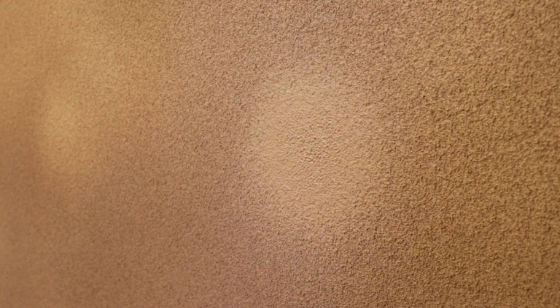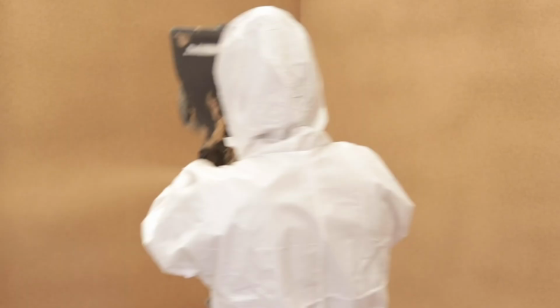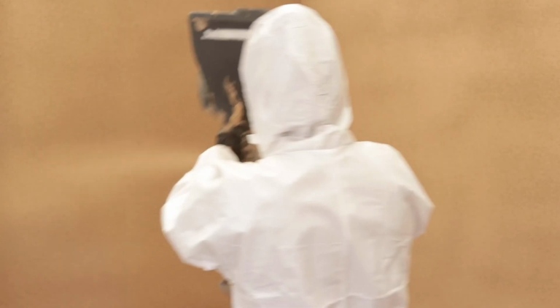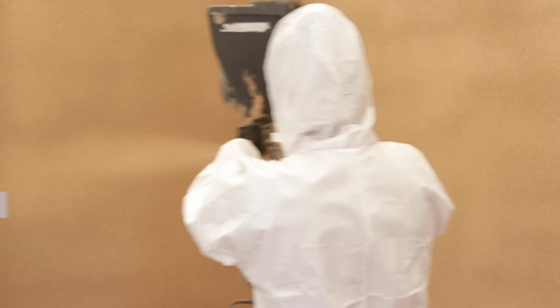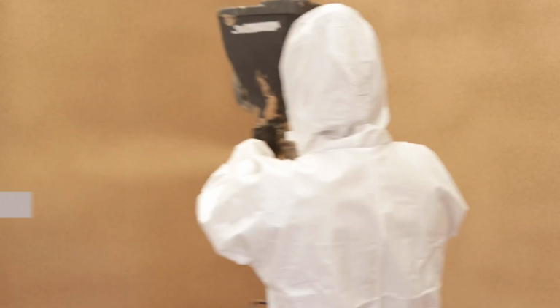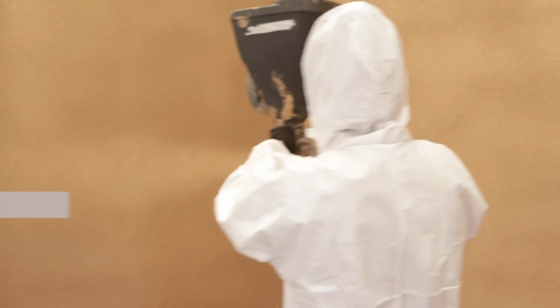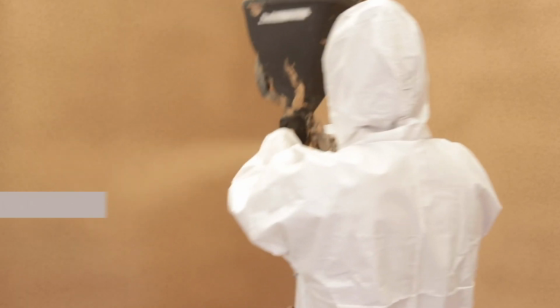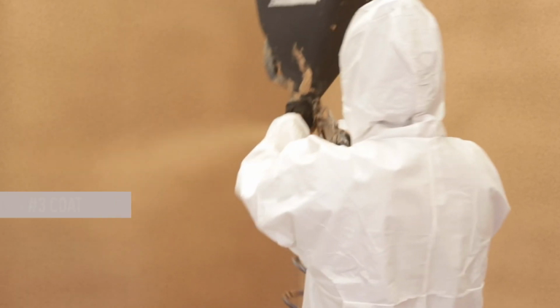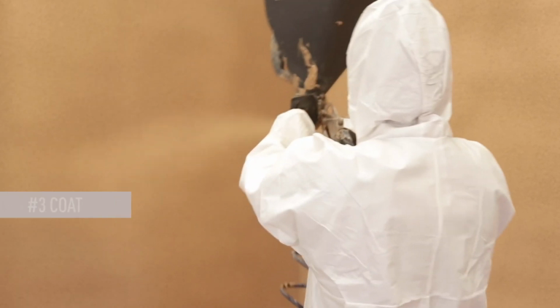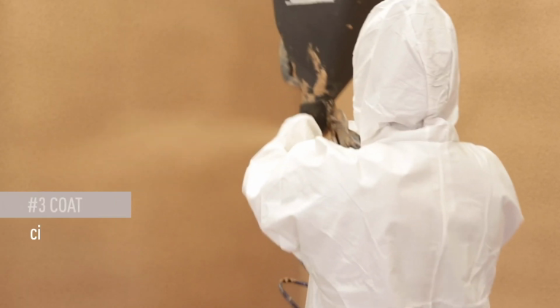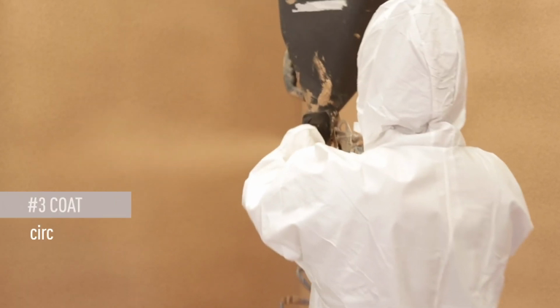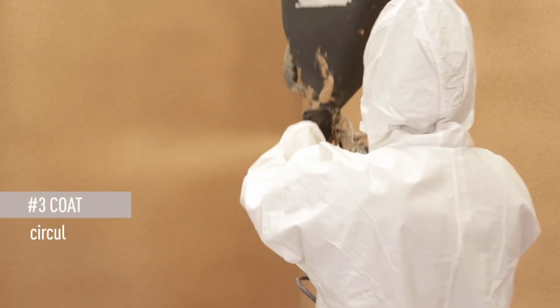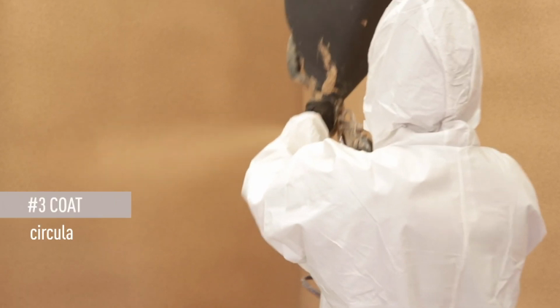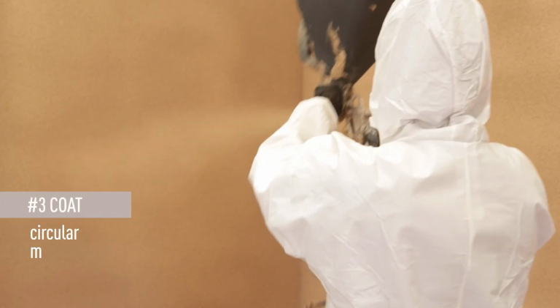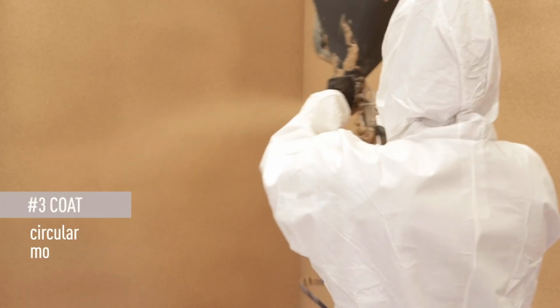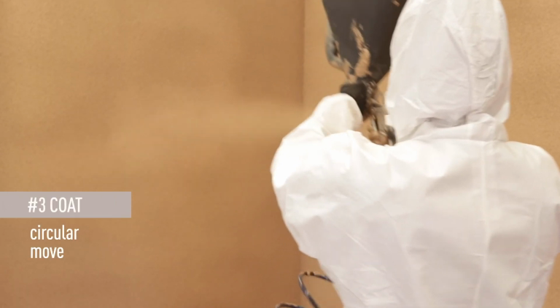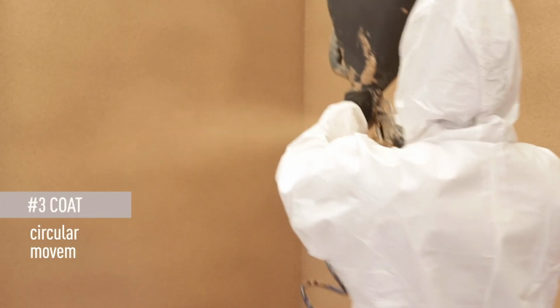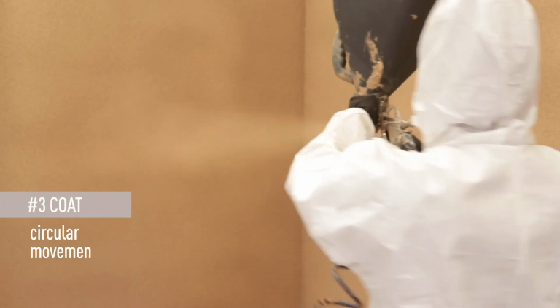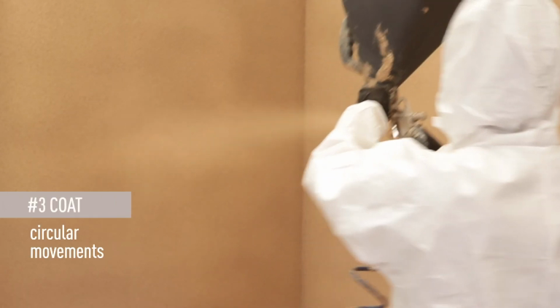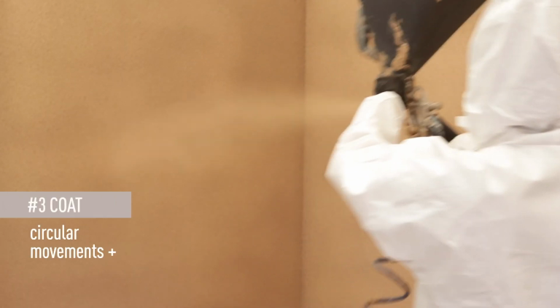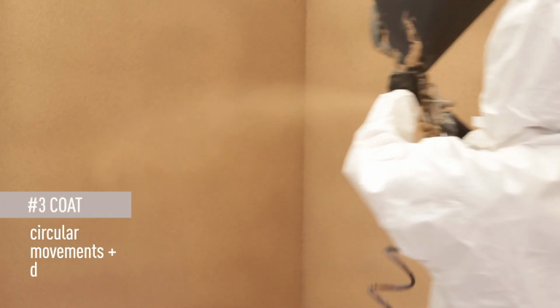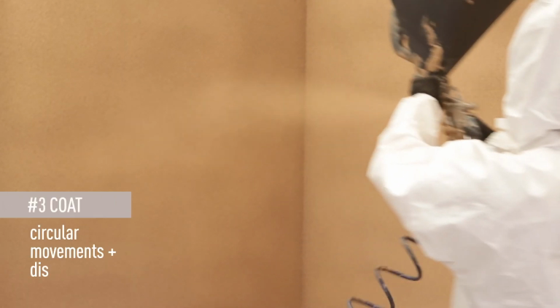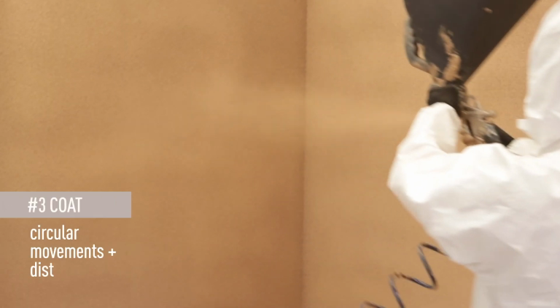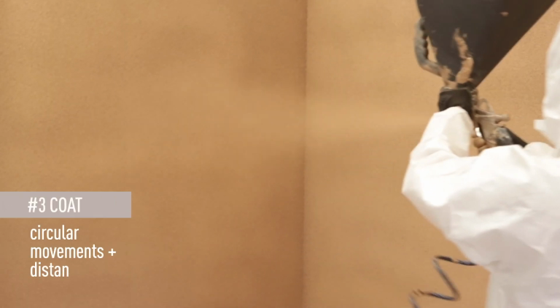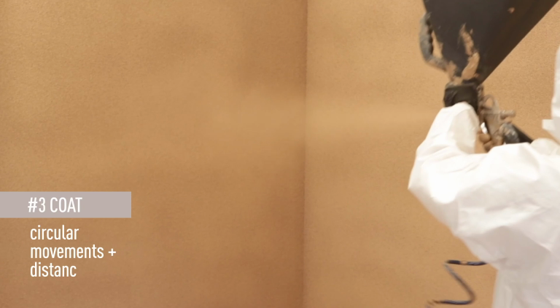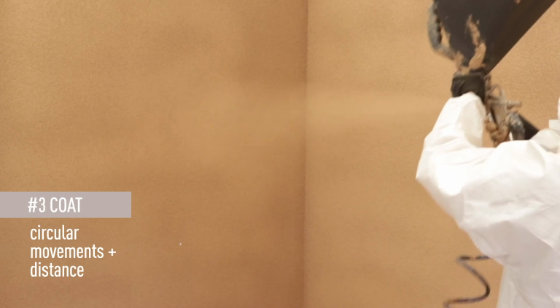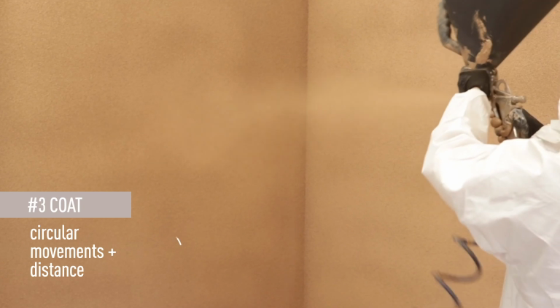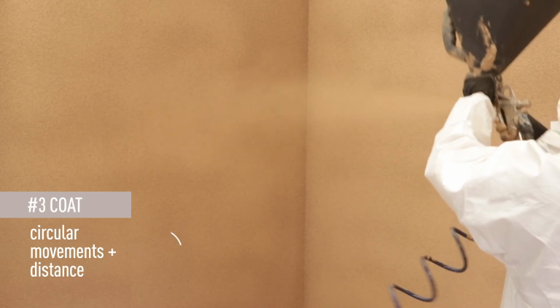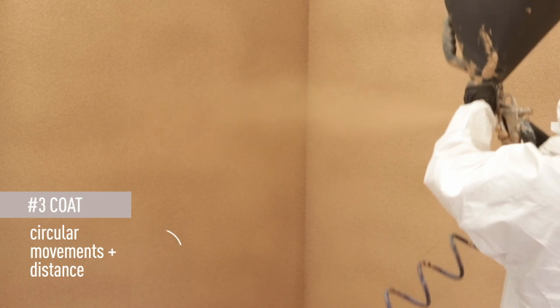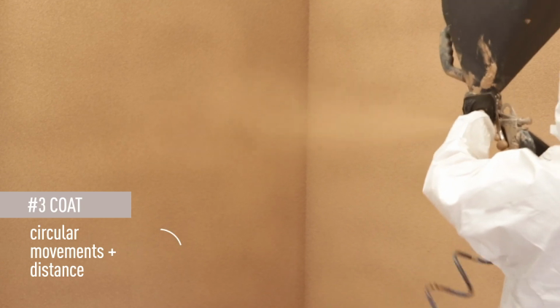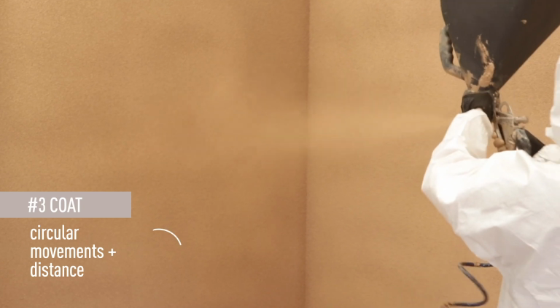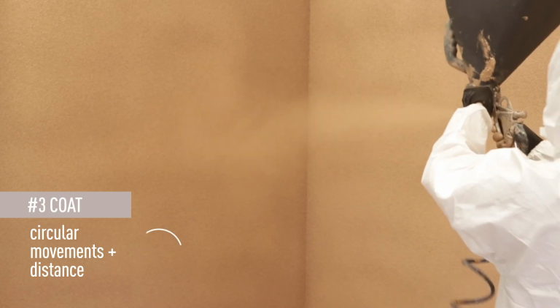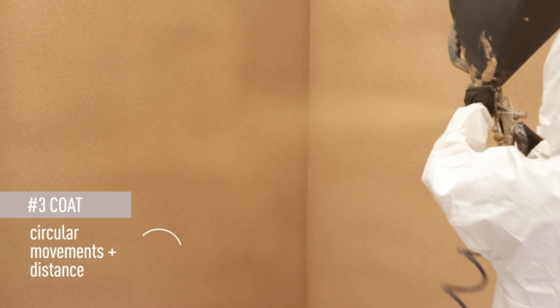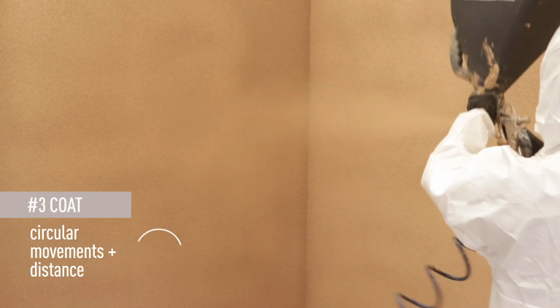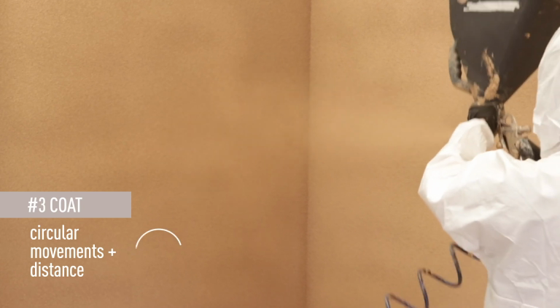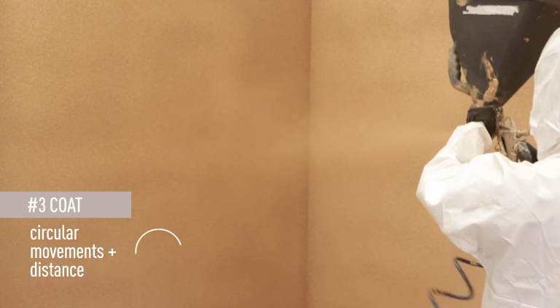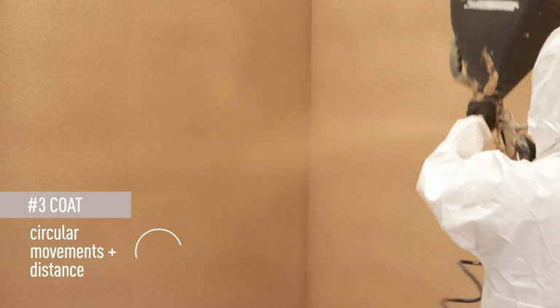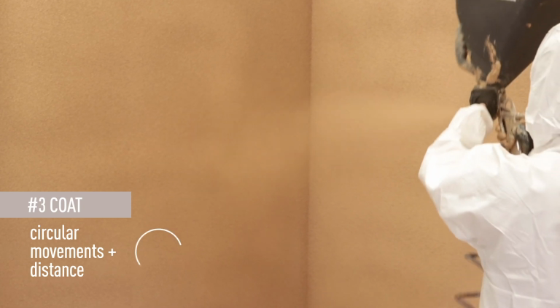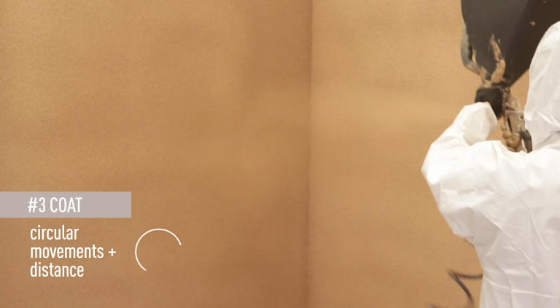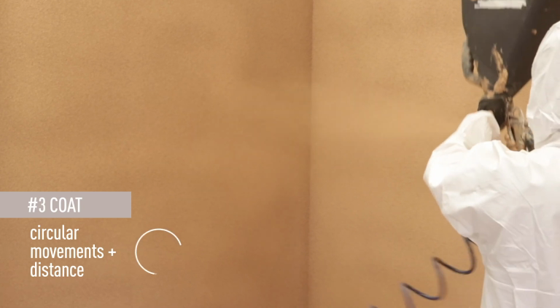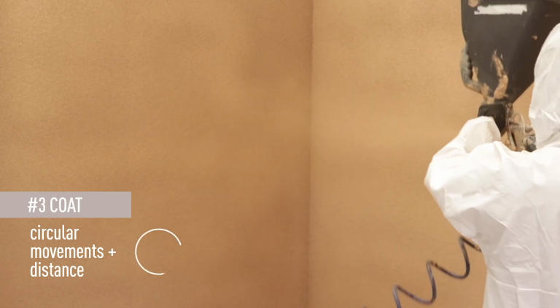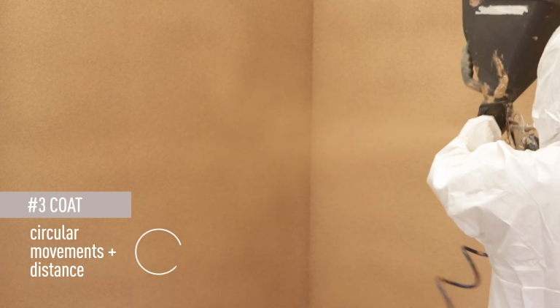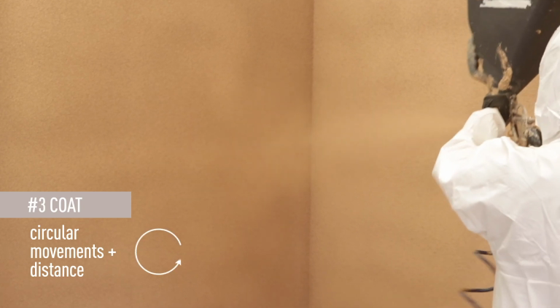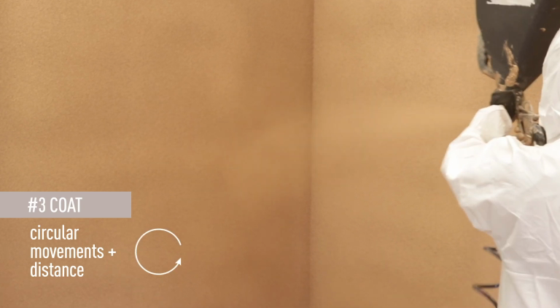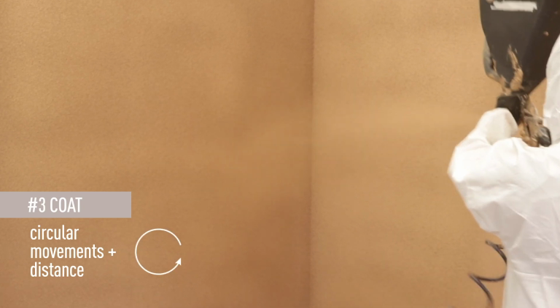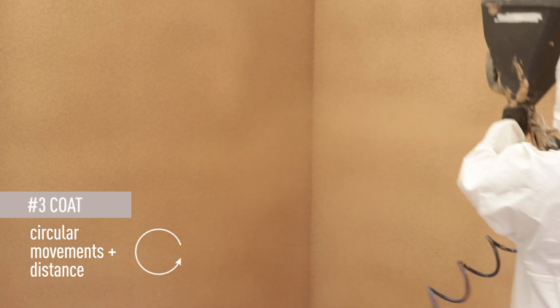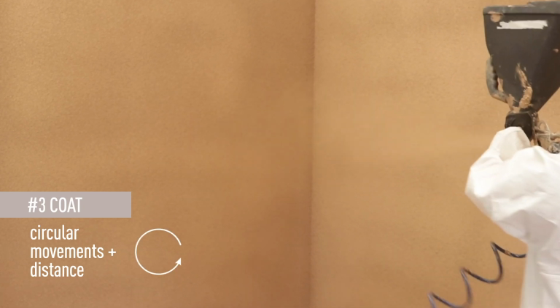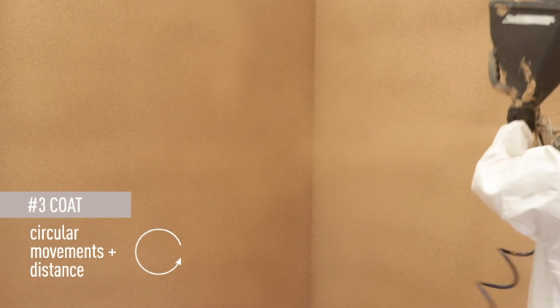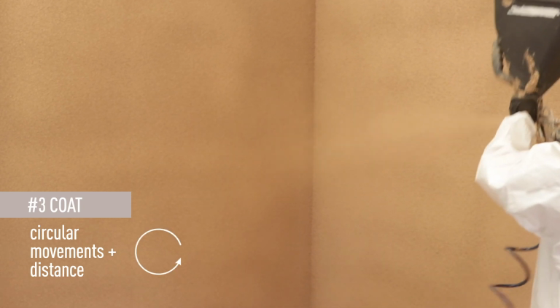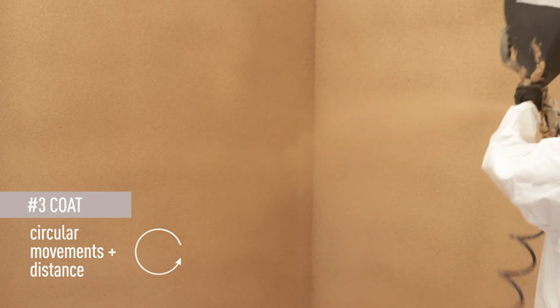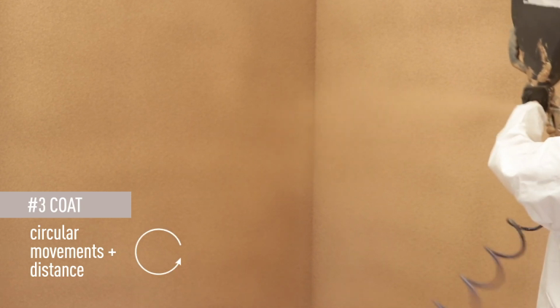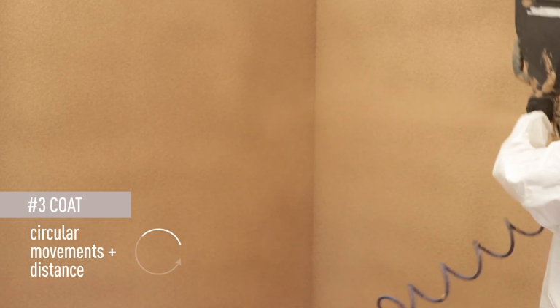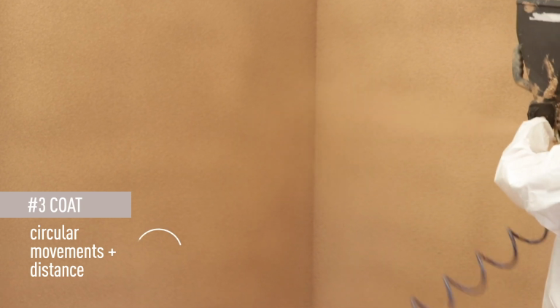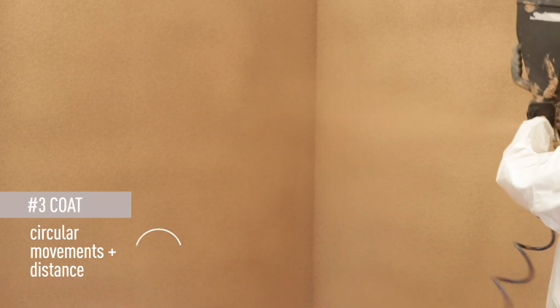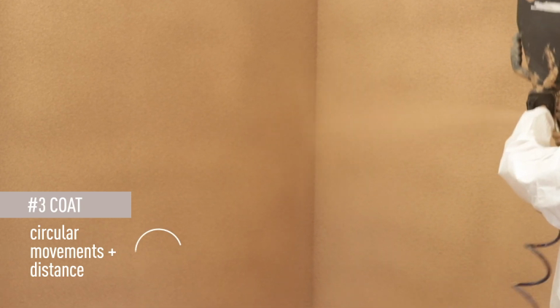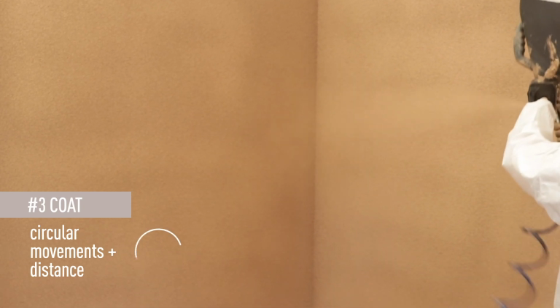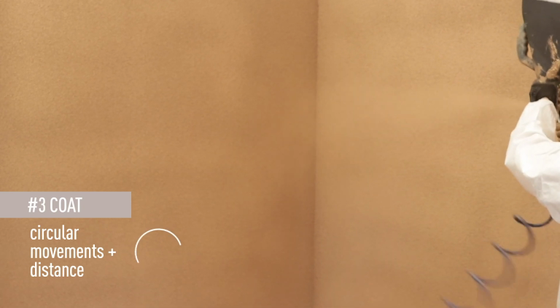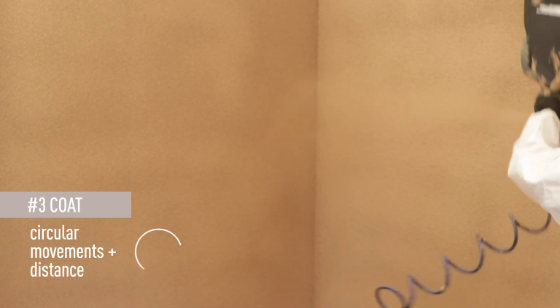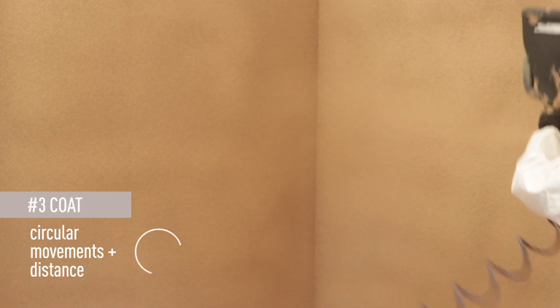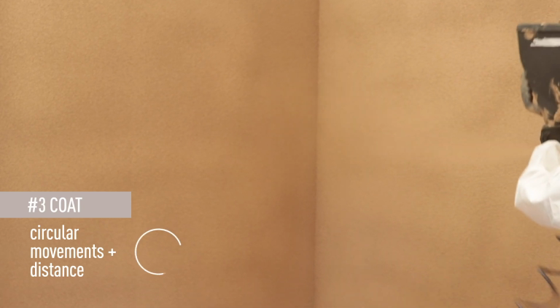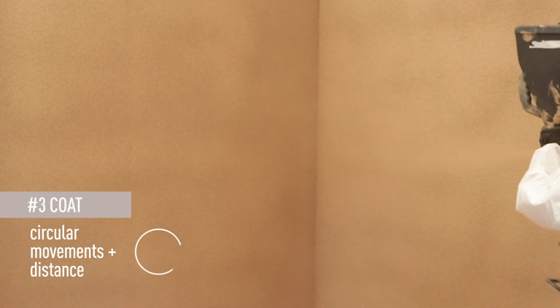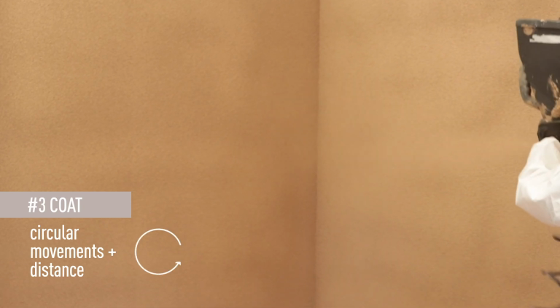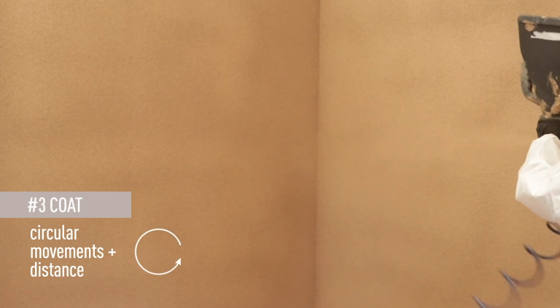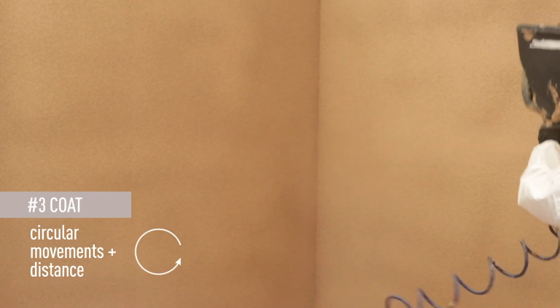Then apply the third coat, also with circular movements, but at a larger distance to achieve the expected aesthetic finish.